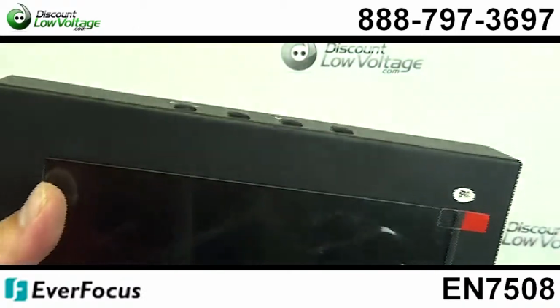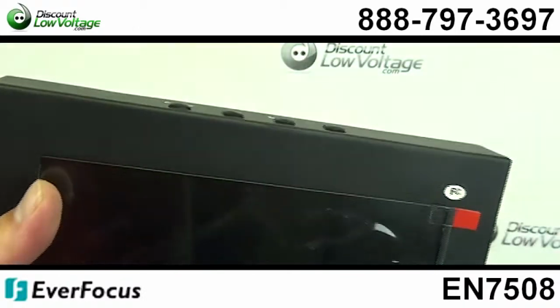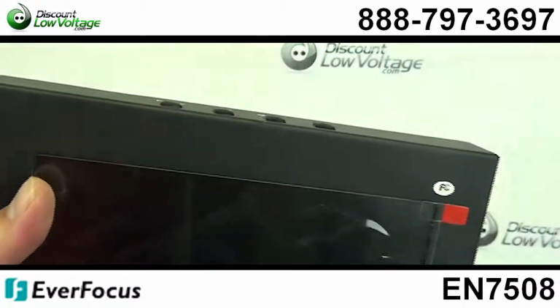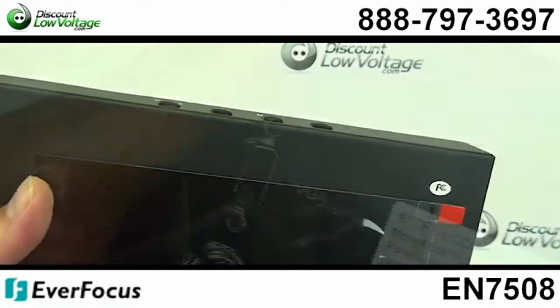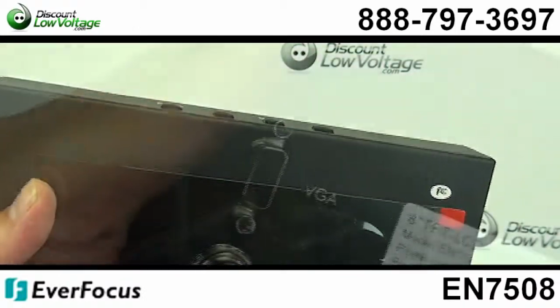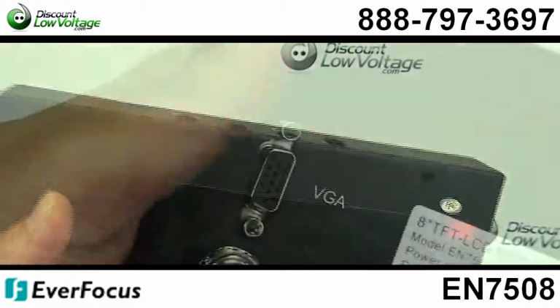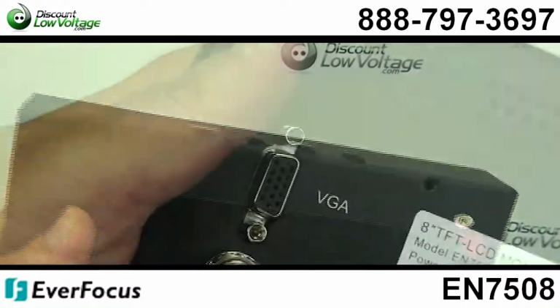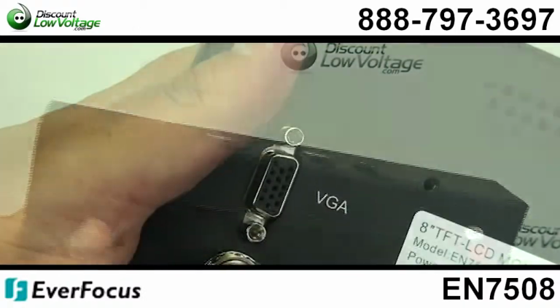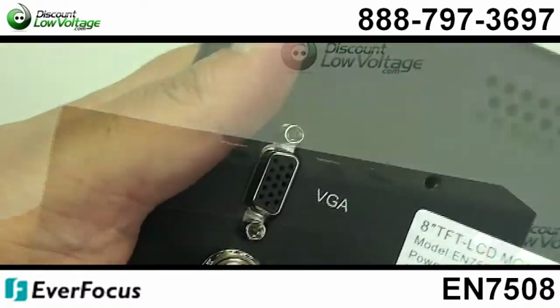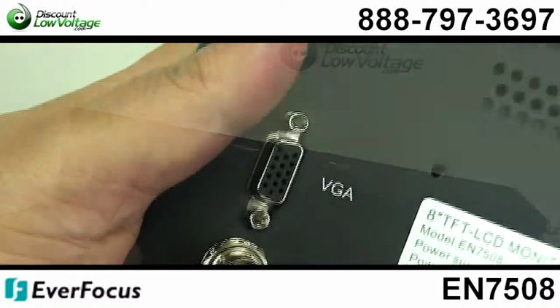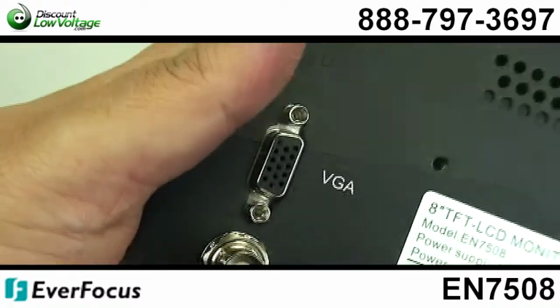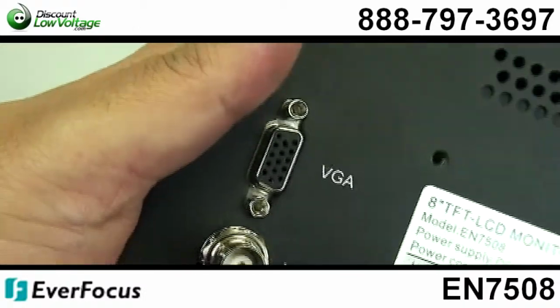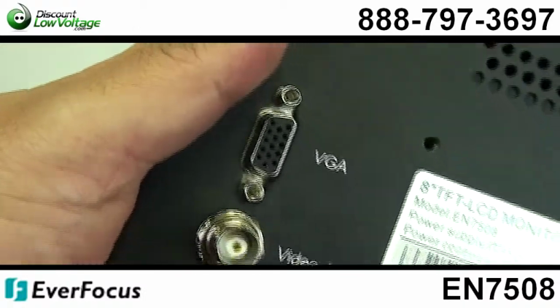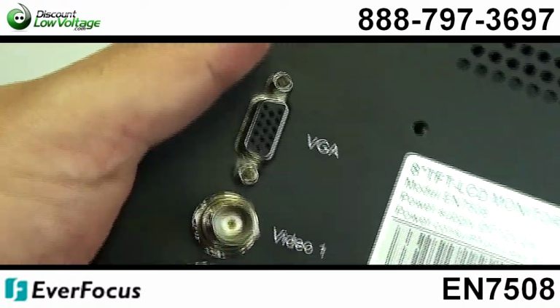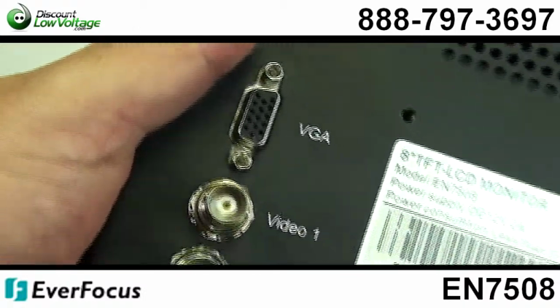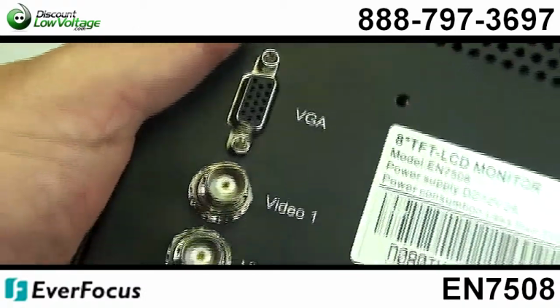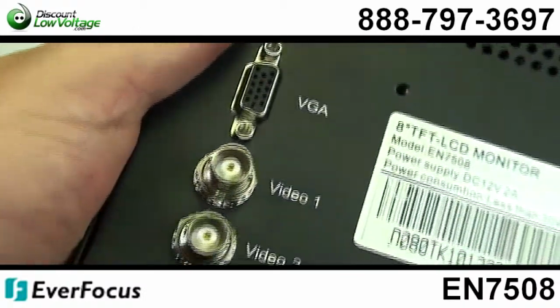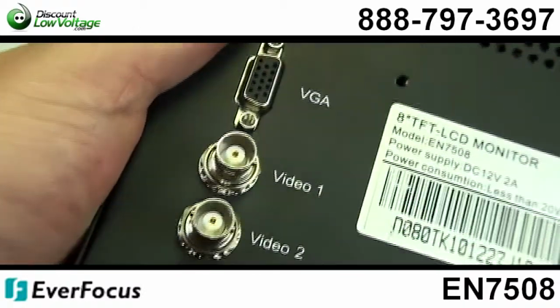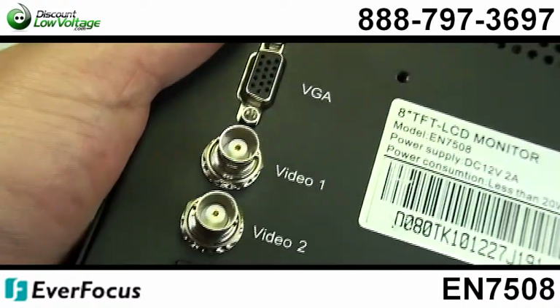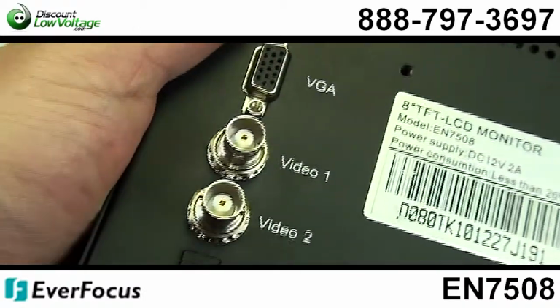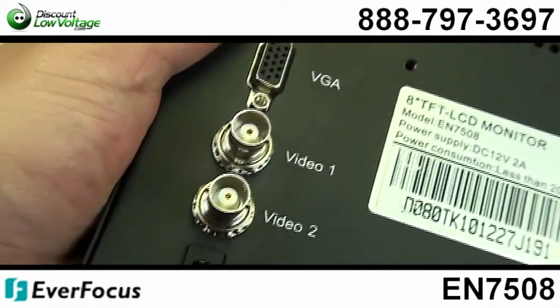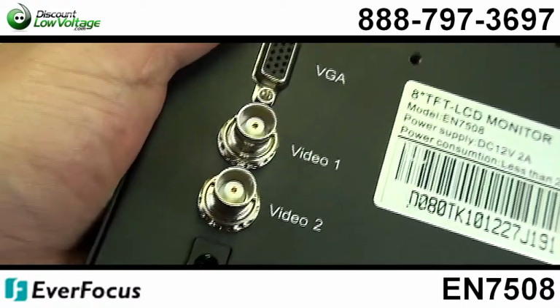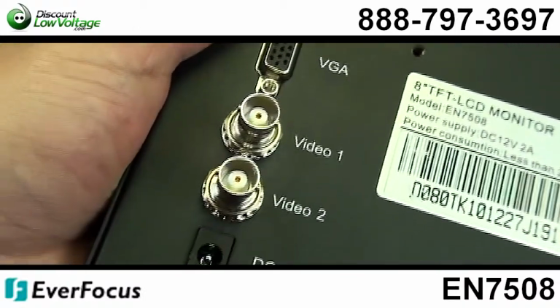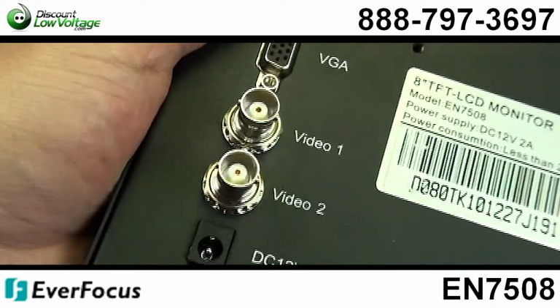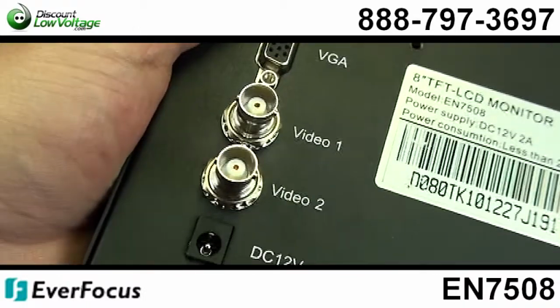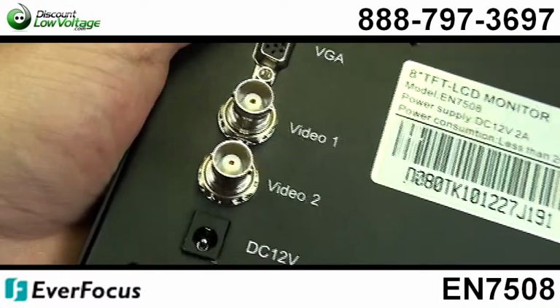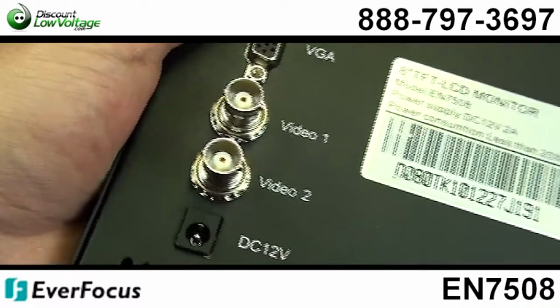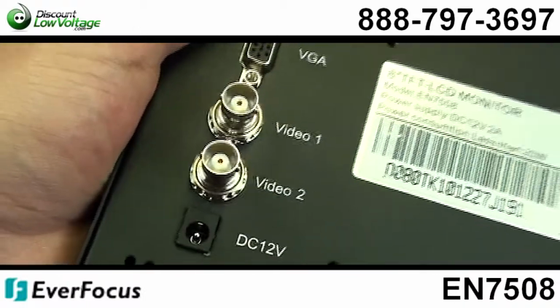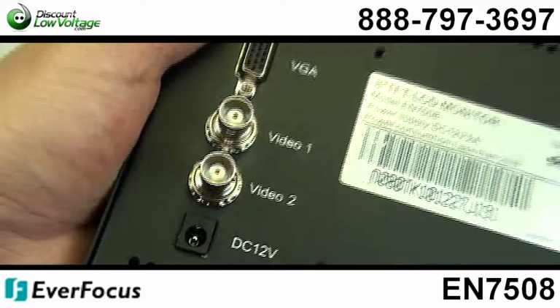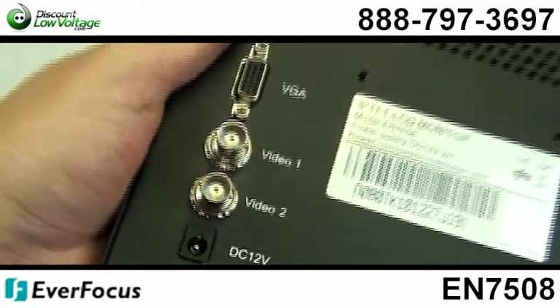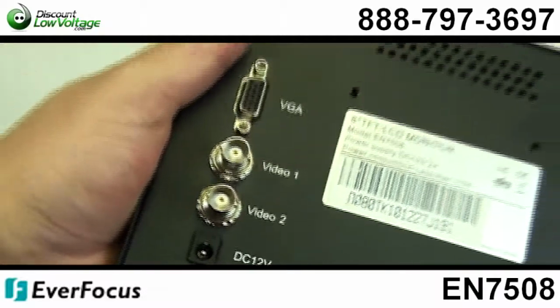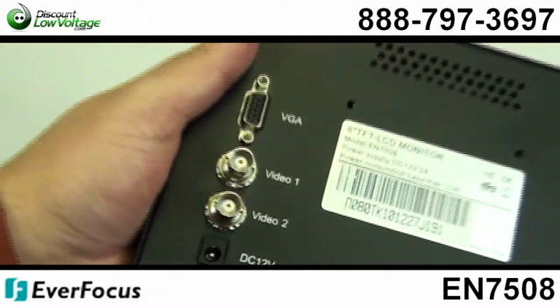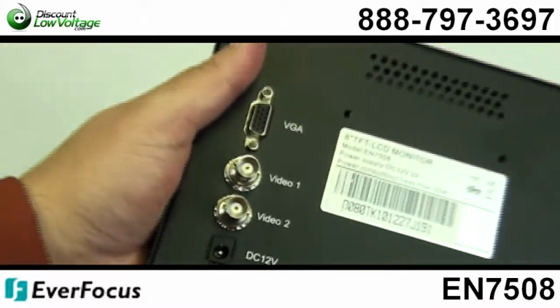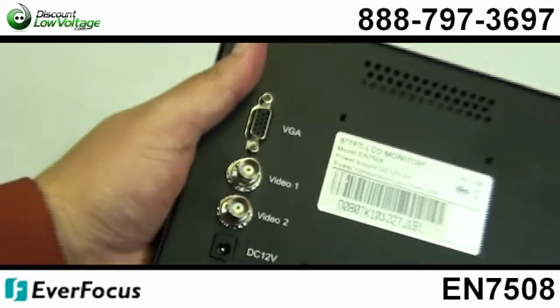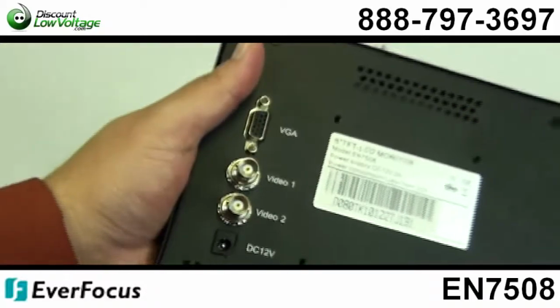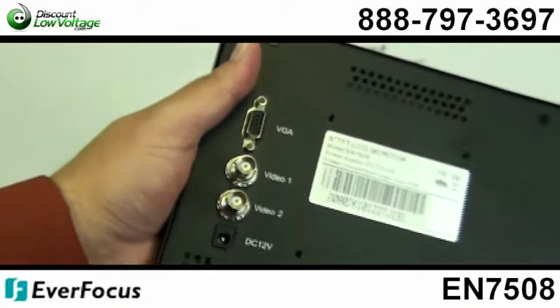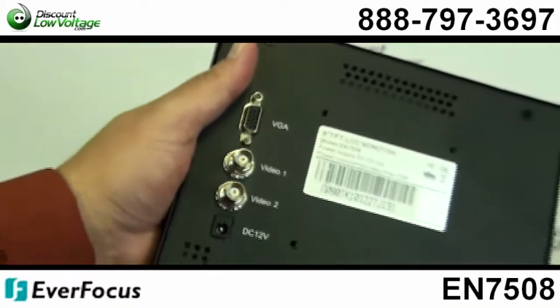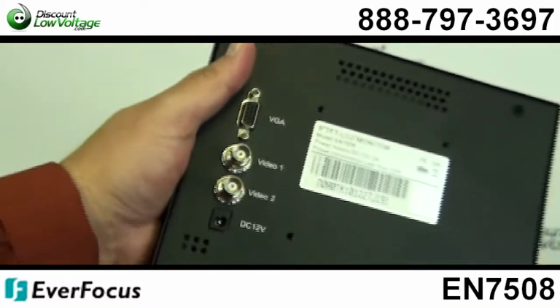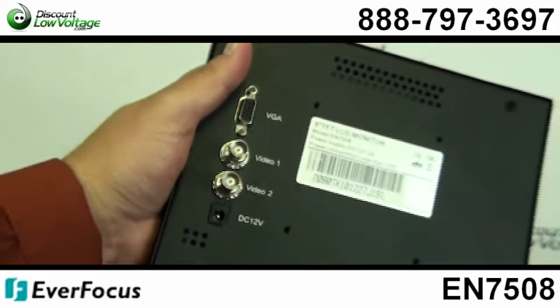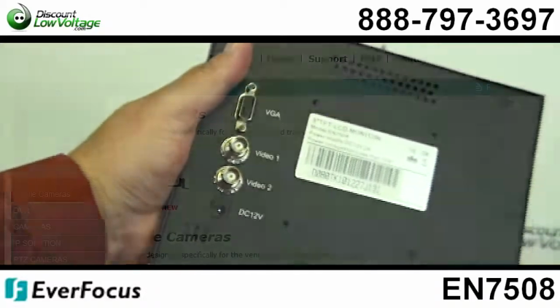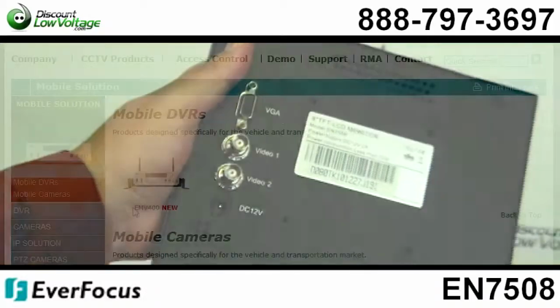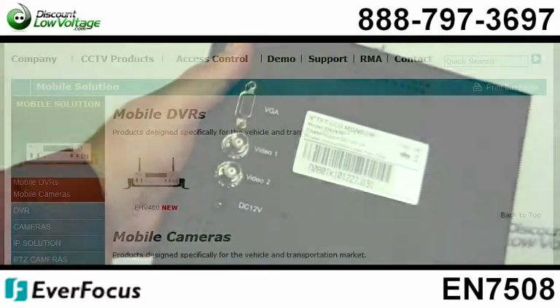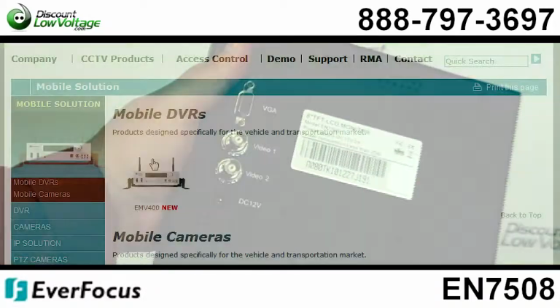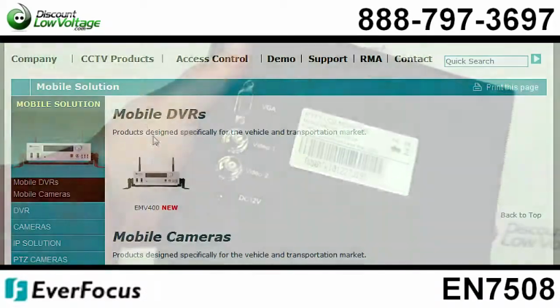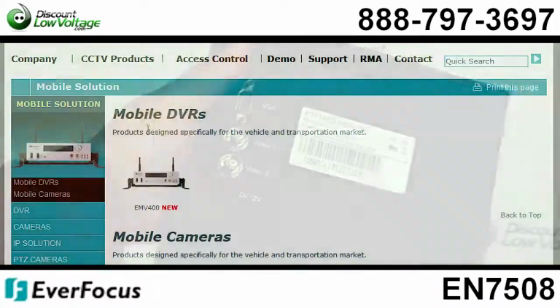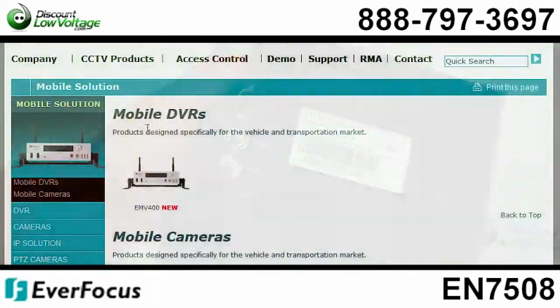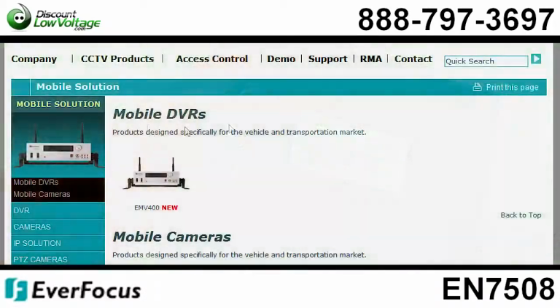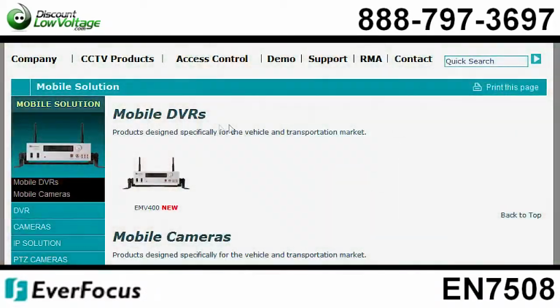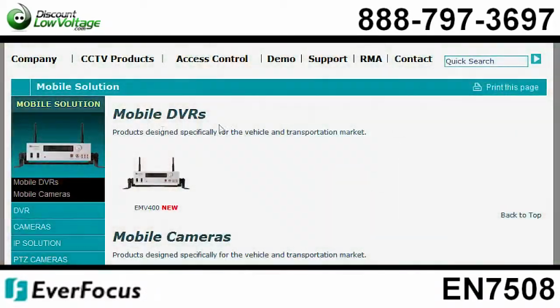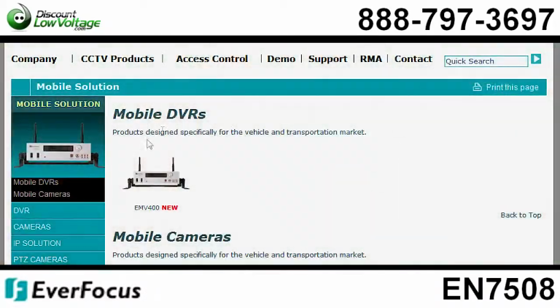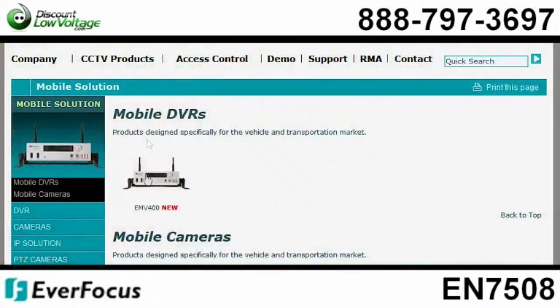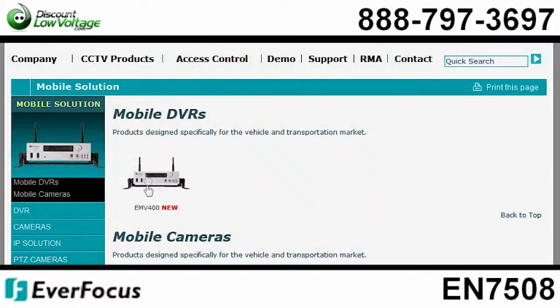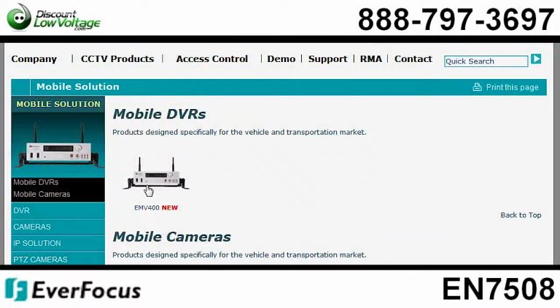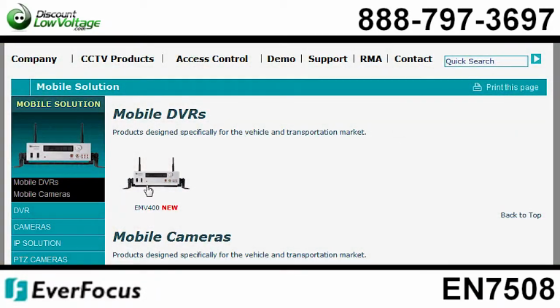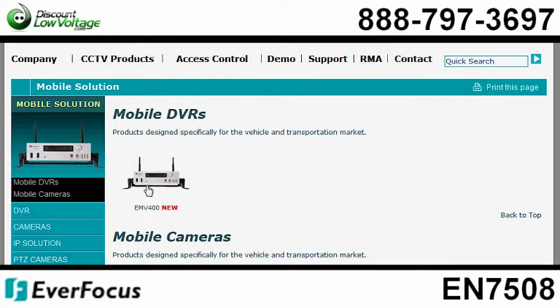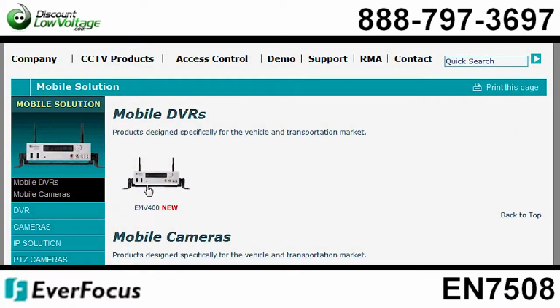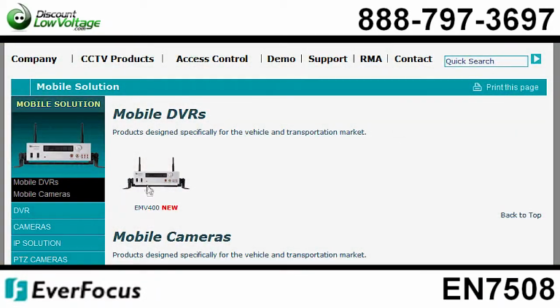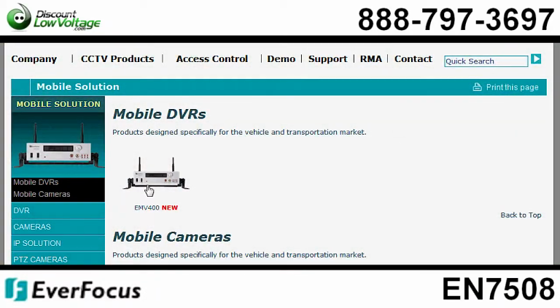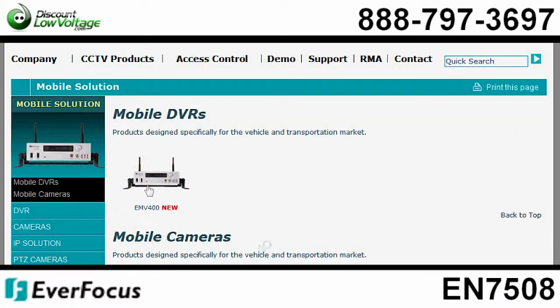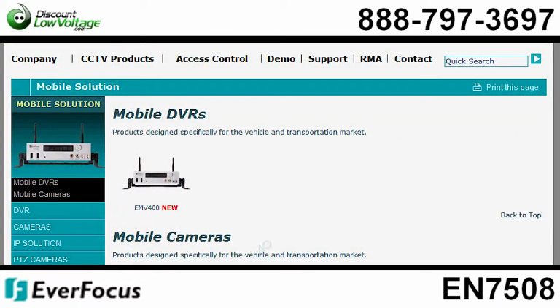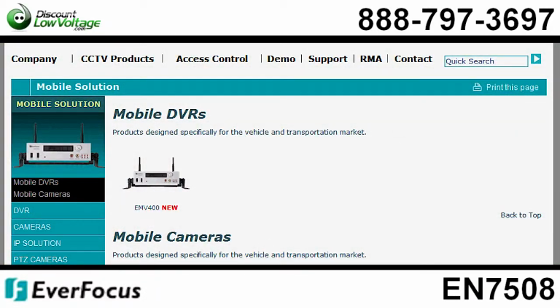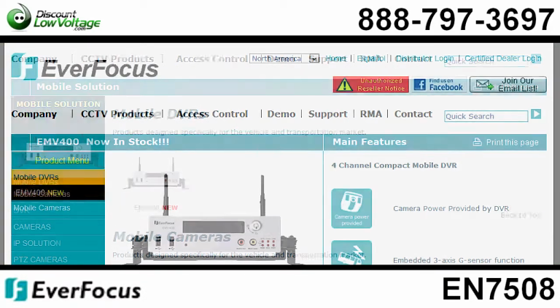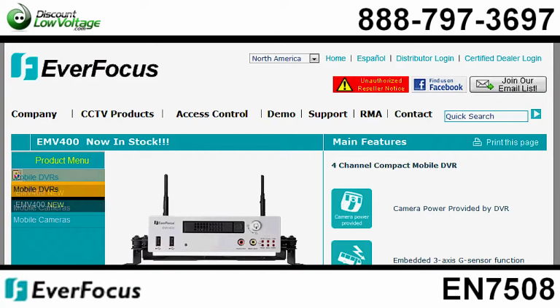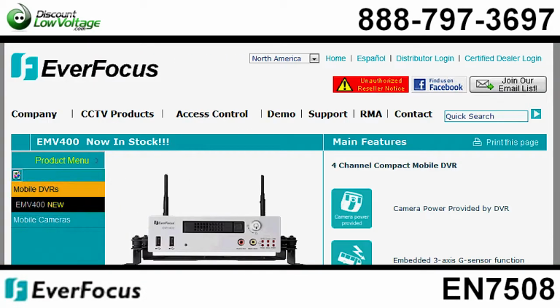You have a video in — it's a BNC — you have a video out, that's also a BNC, and it also has a VGA input.